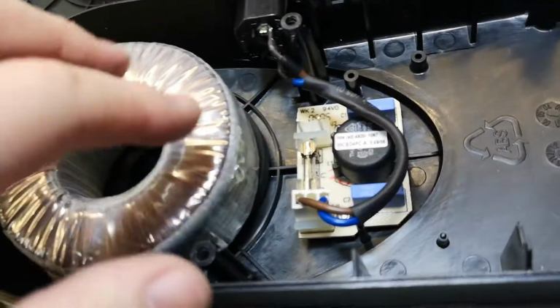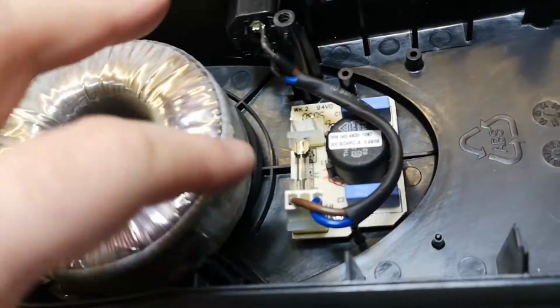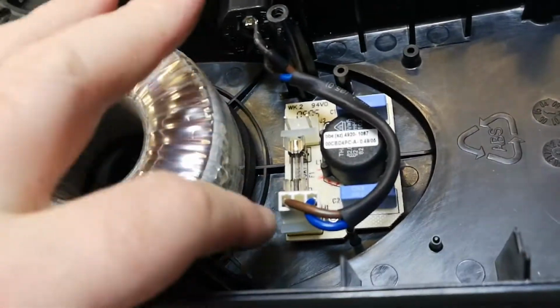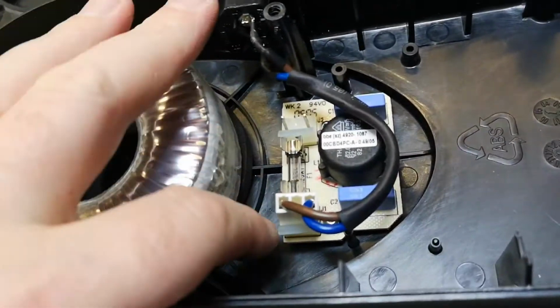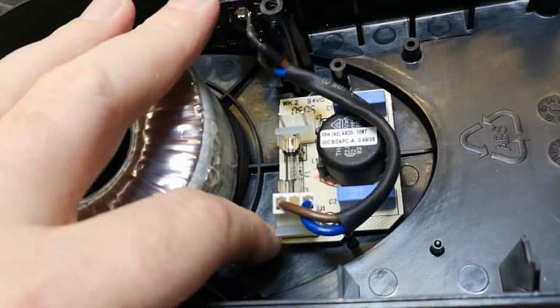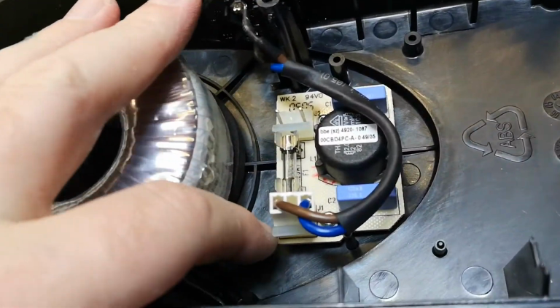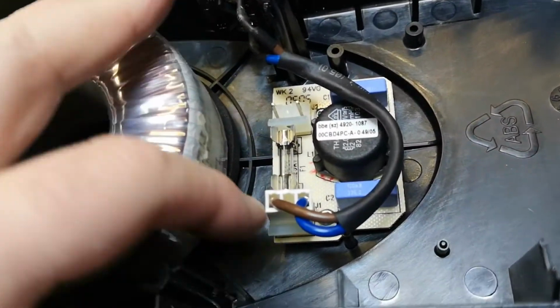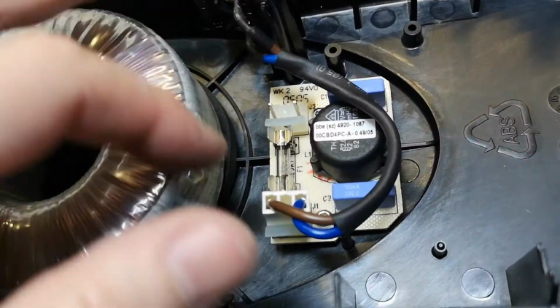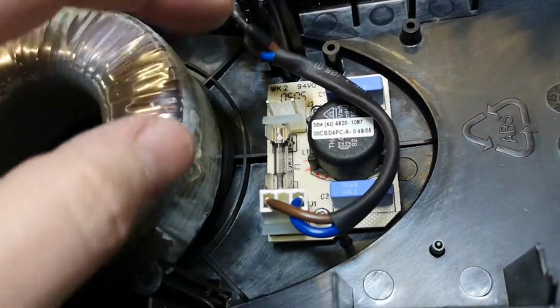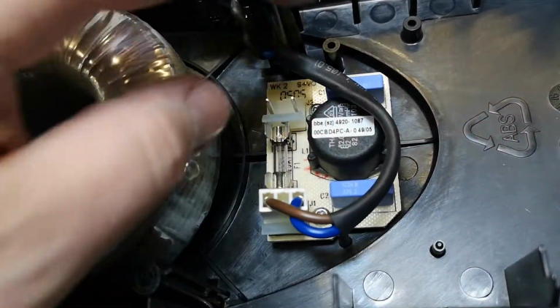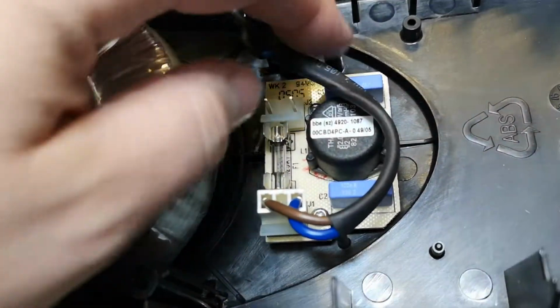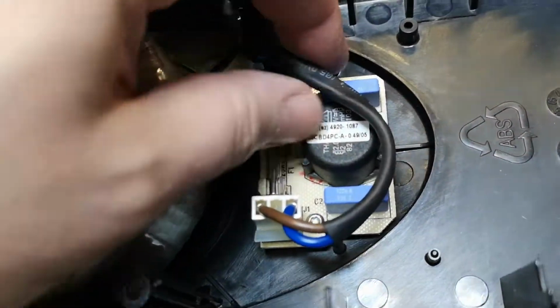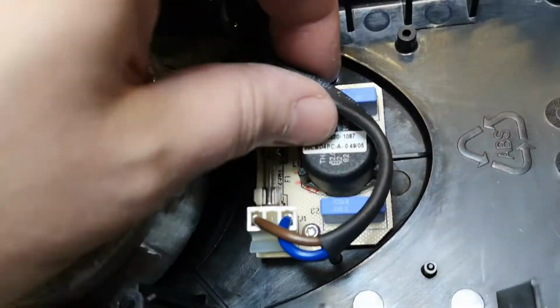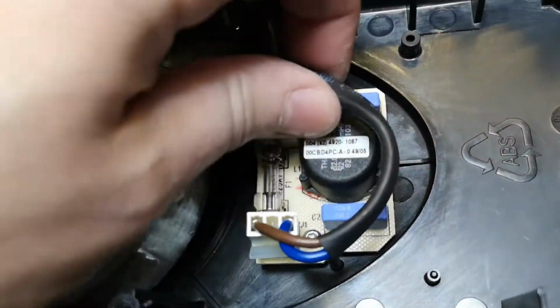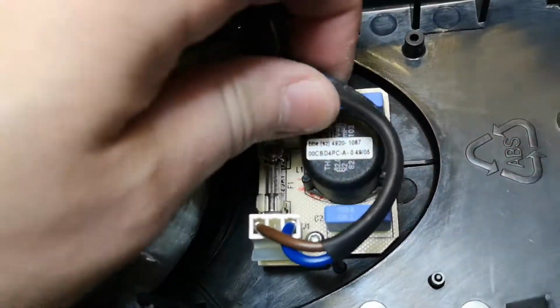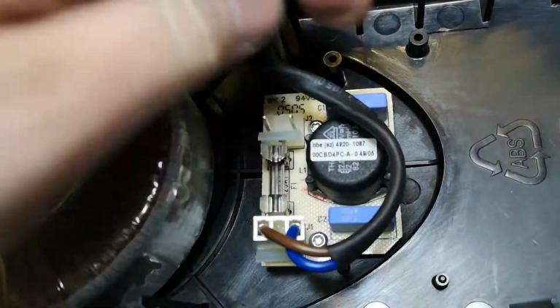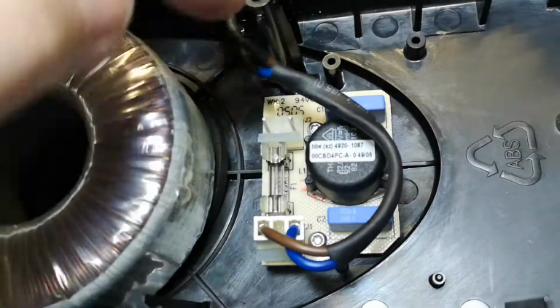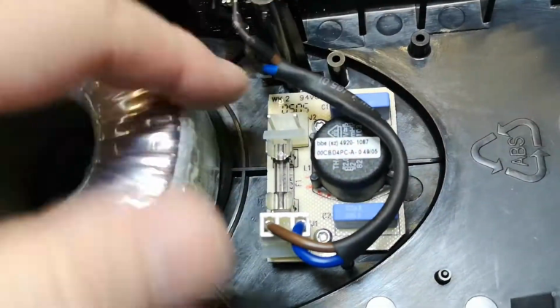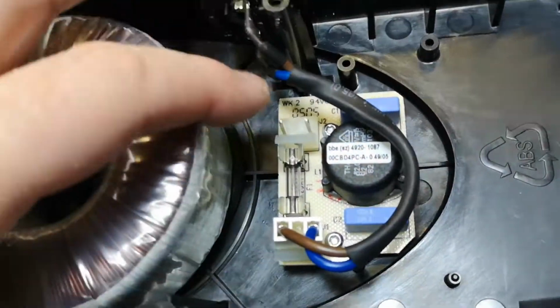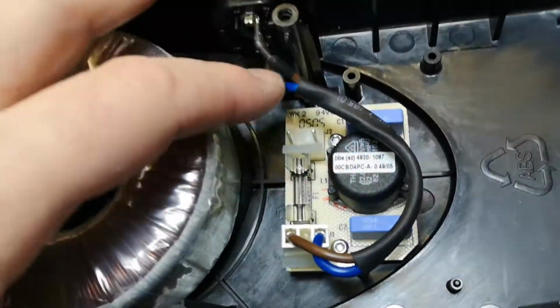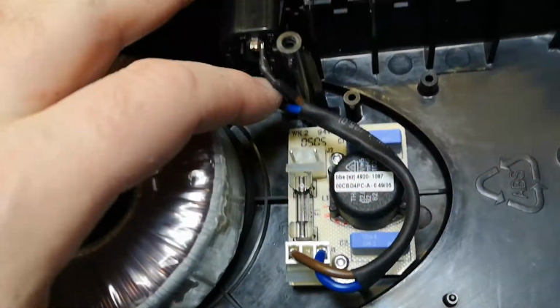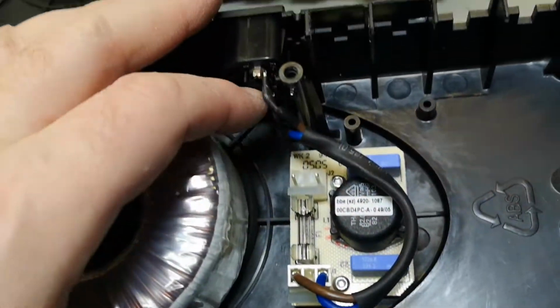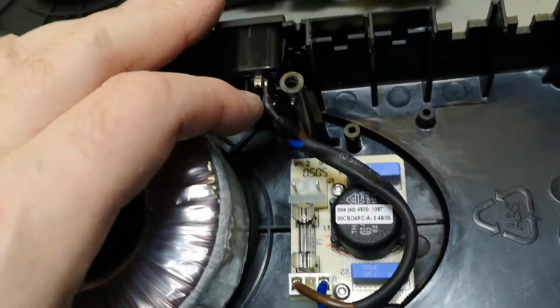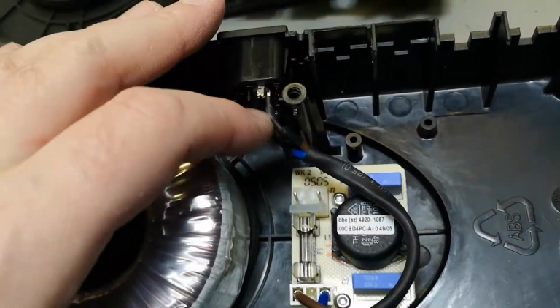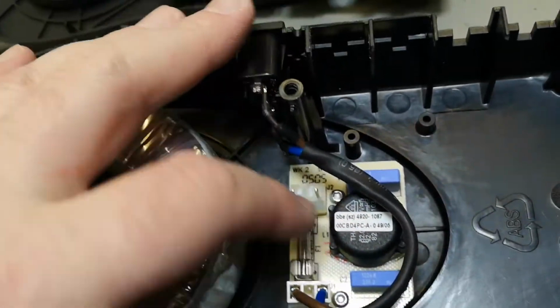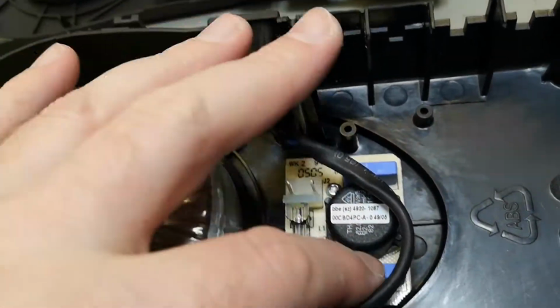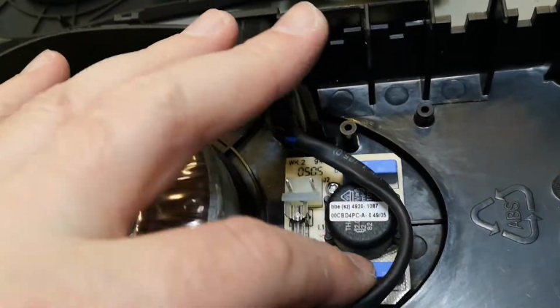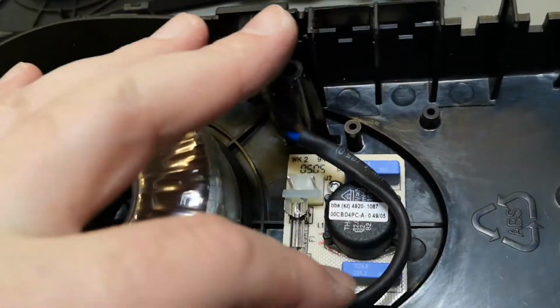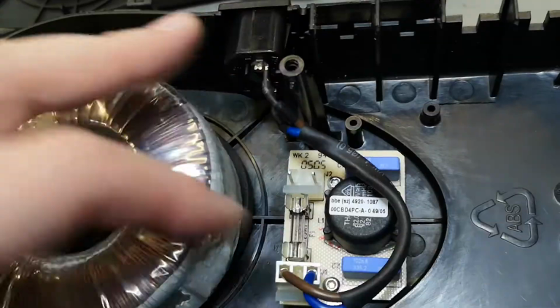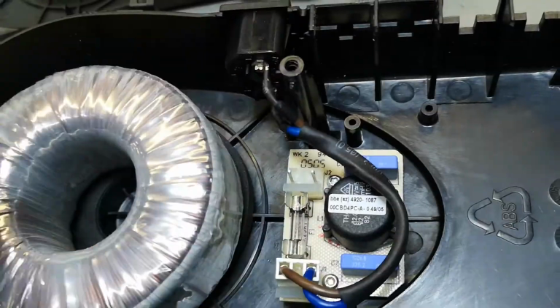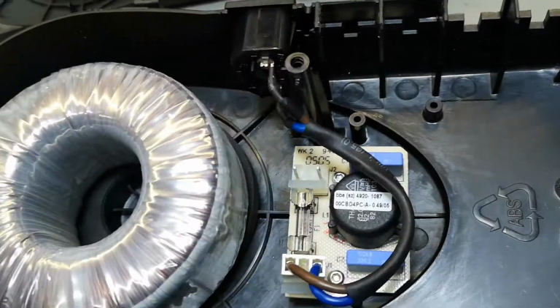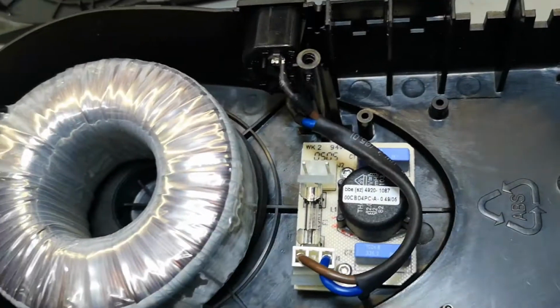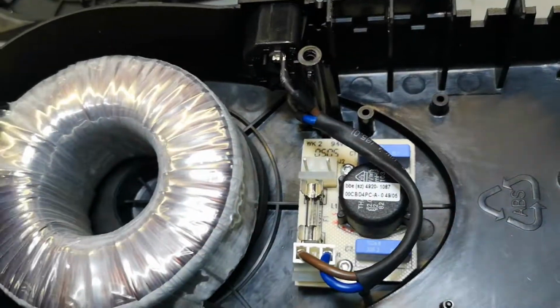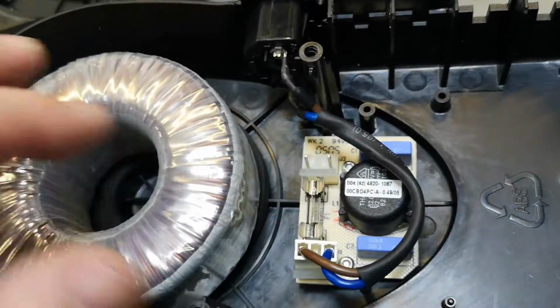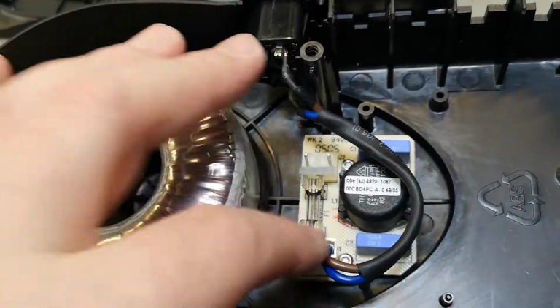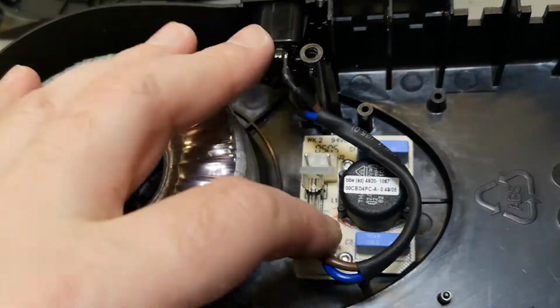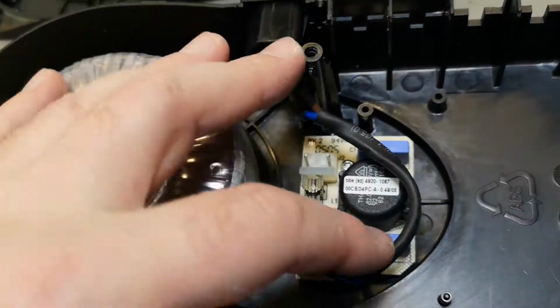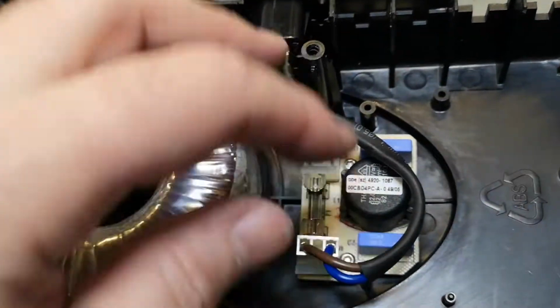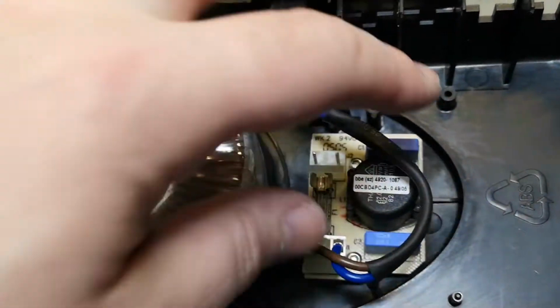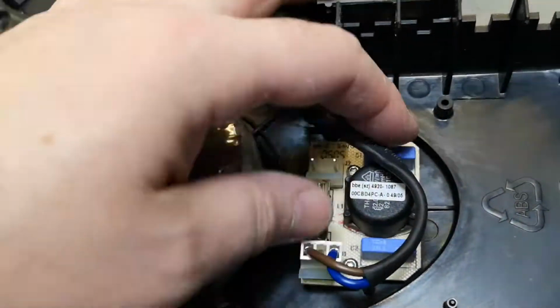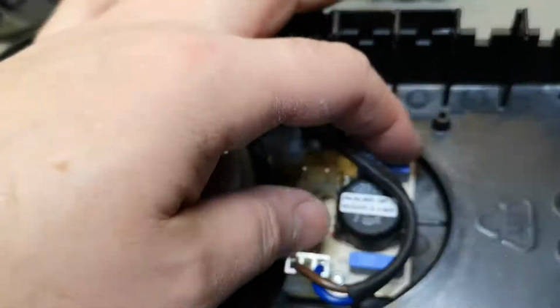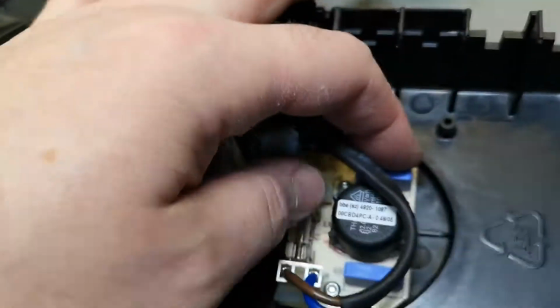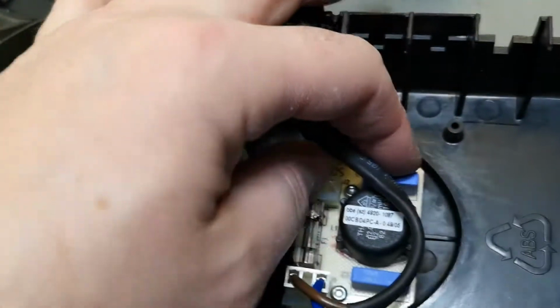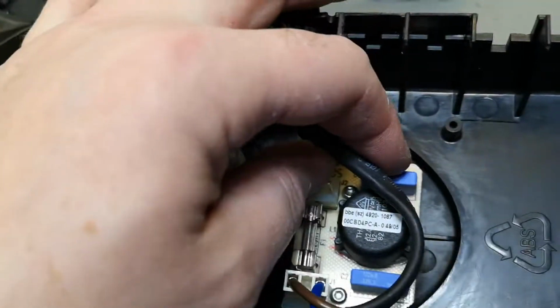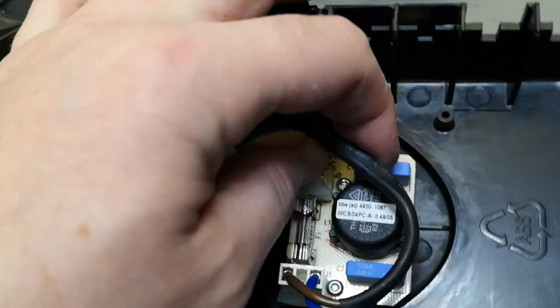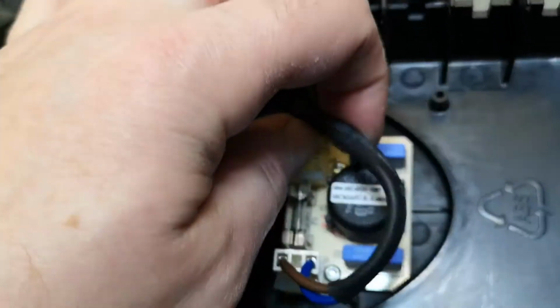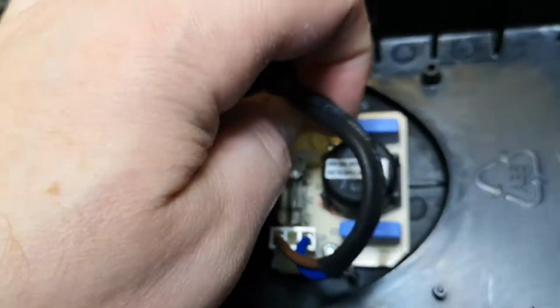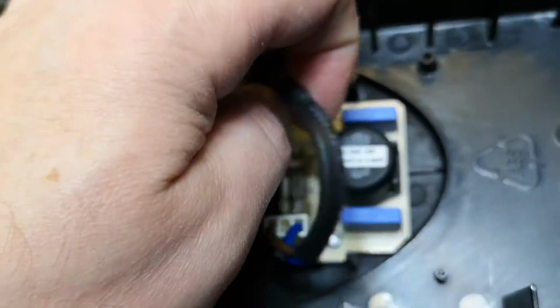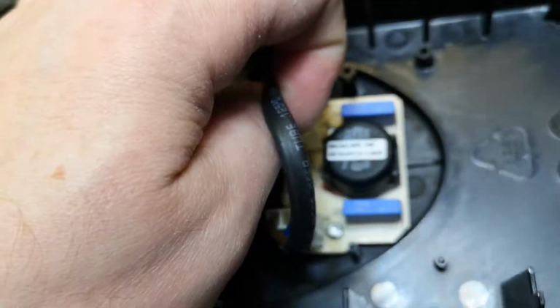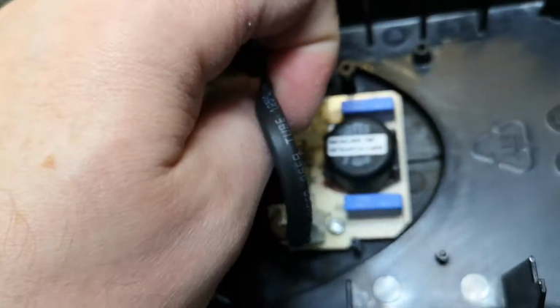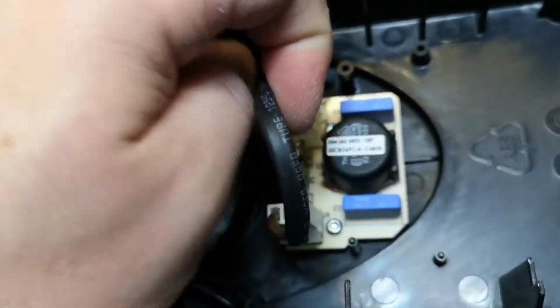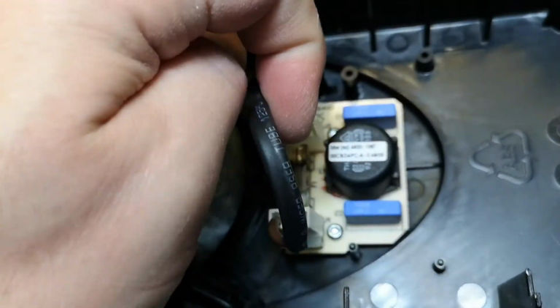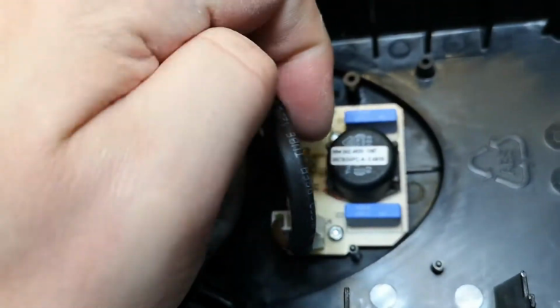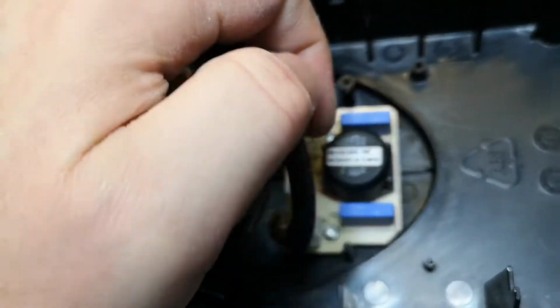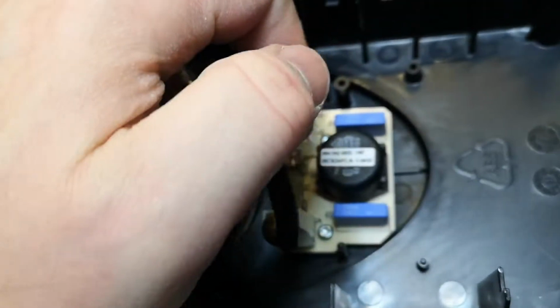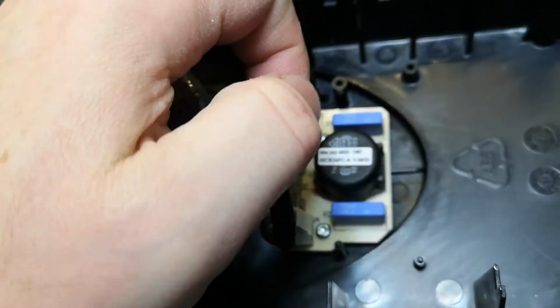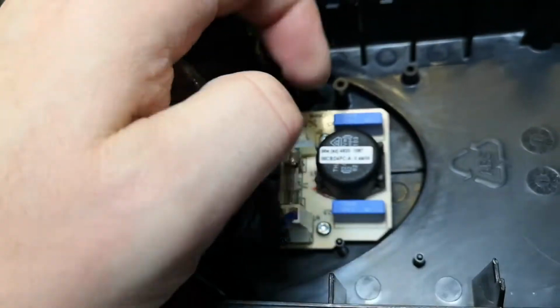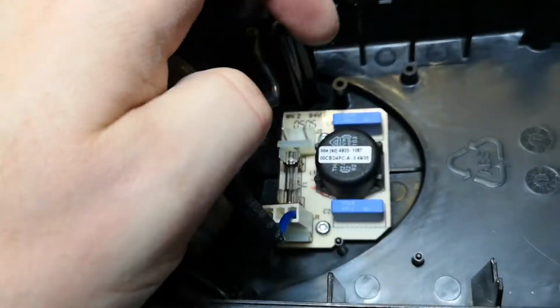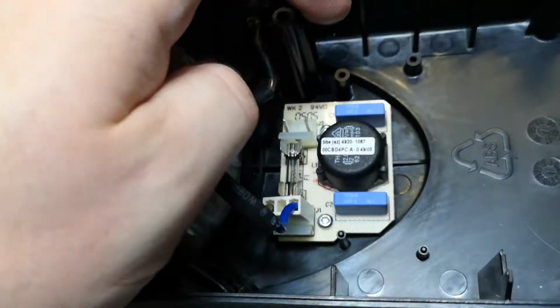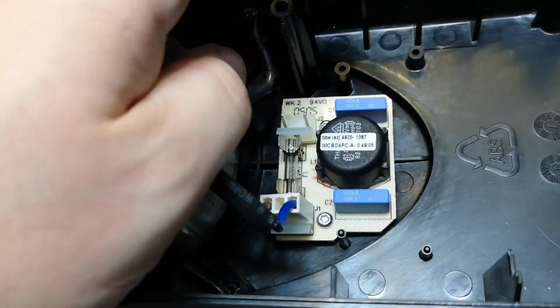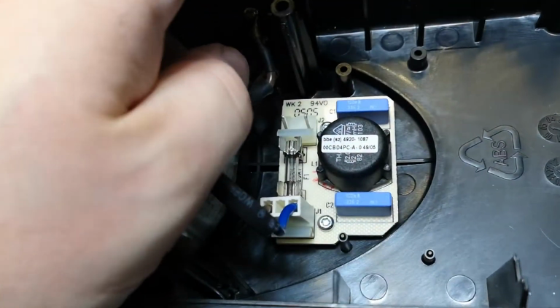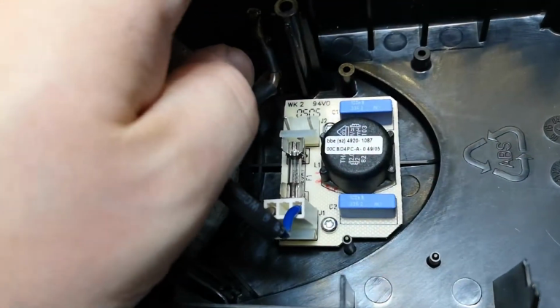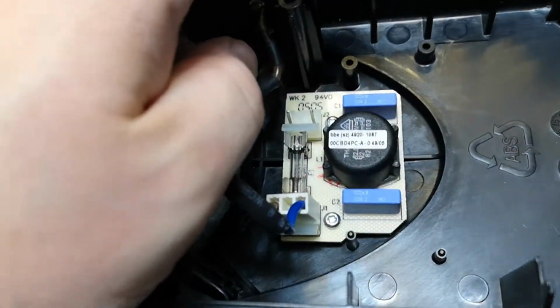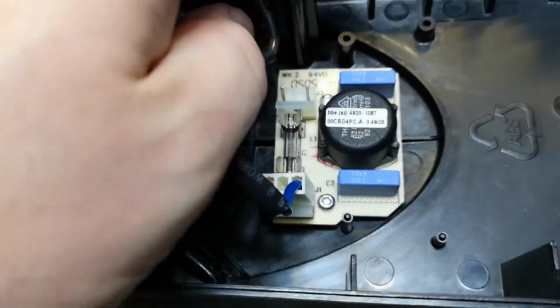Of course you can use the mains filter as well — good to get the cables with it too, so this is just a winner as well.